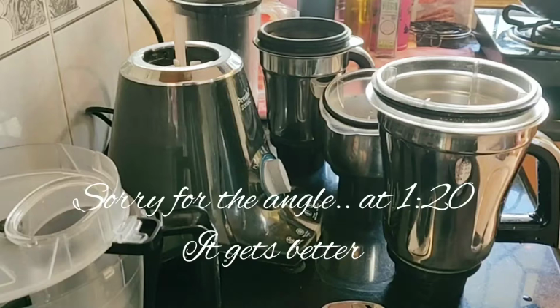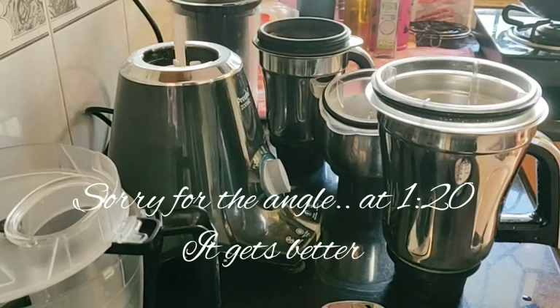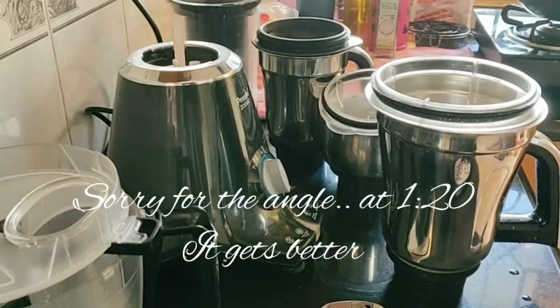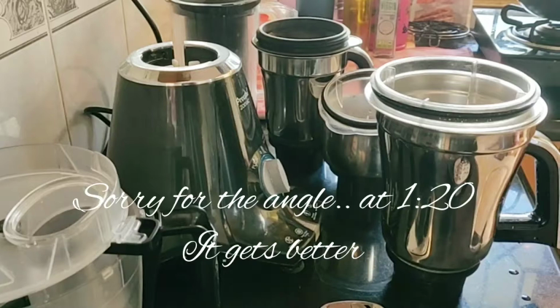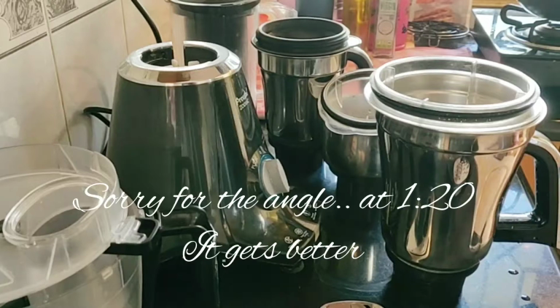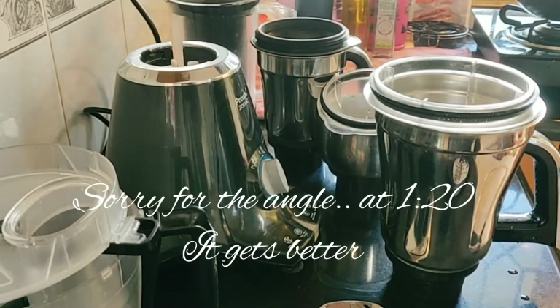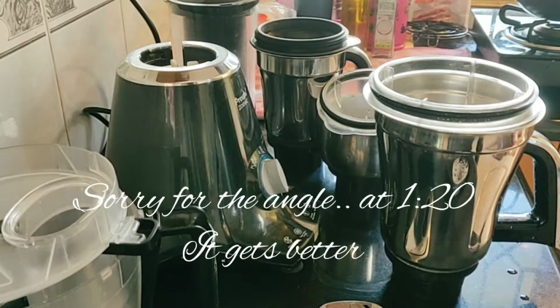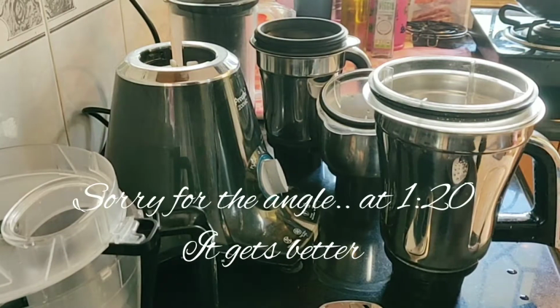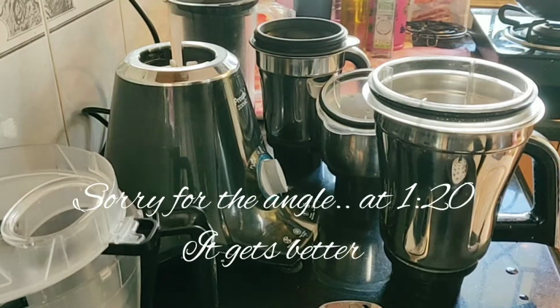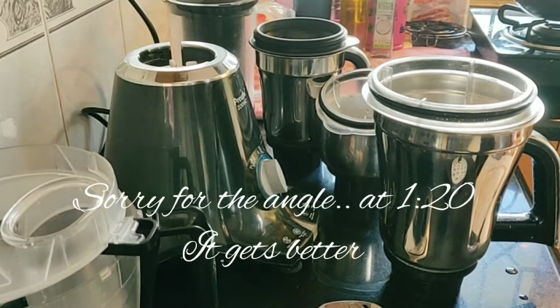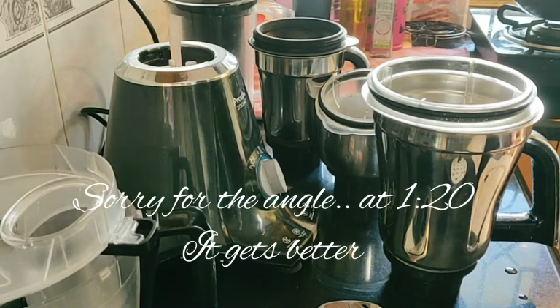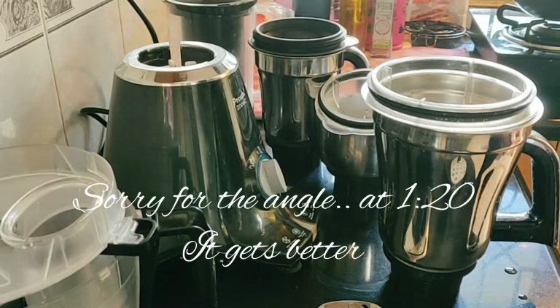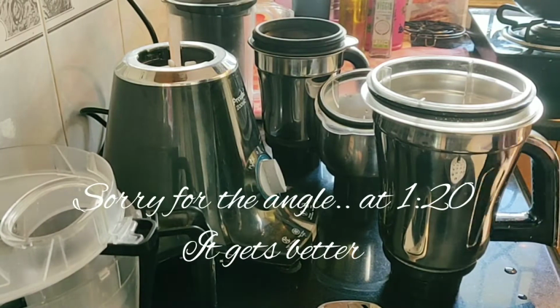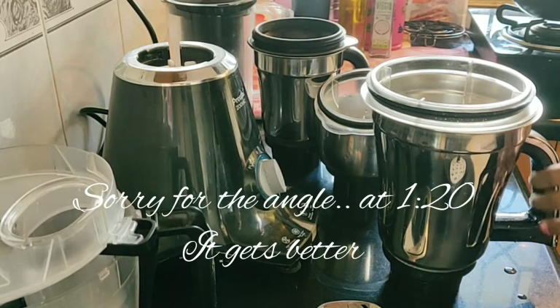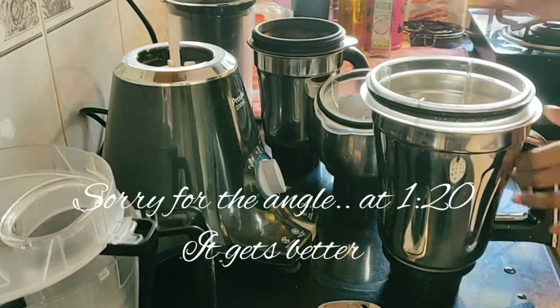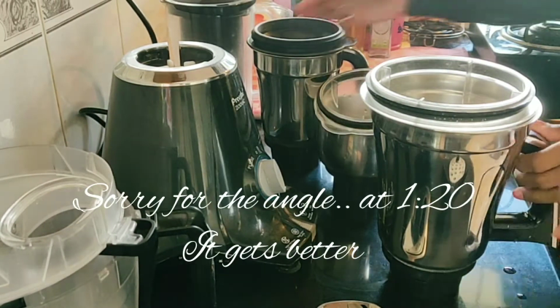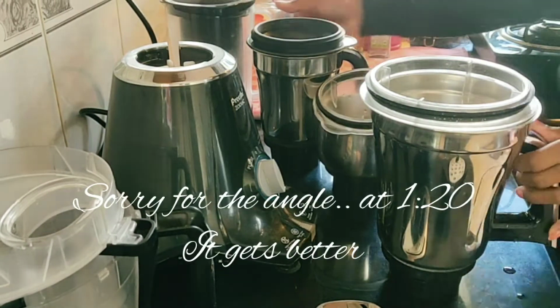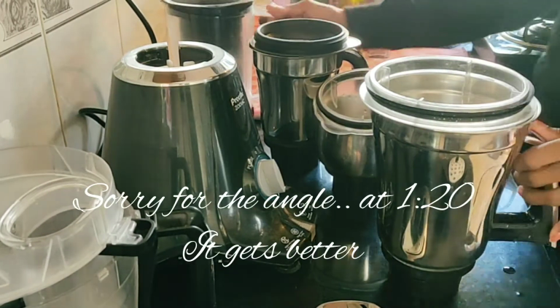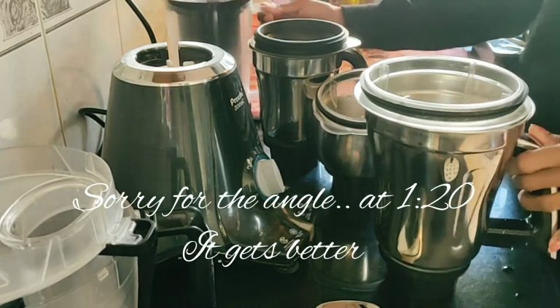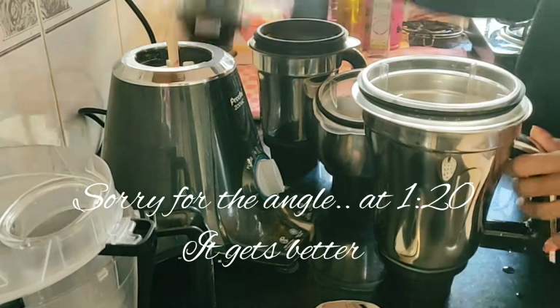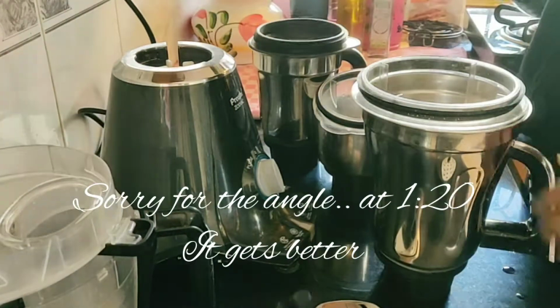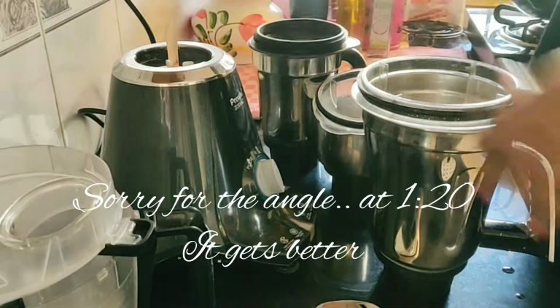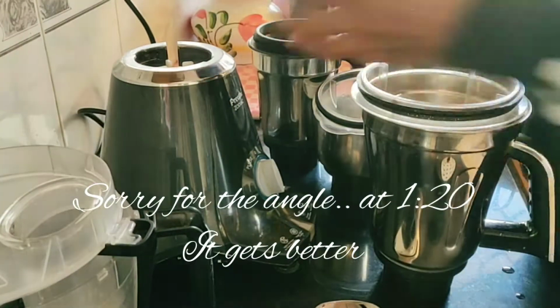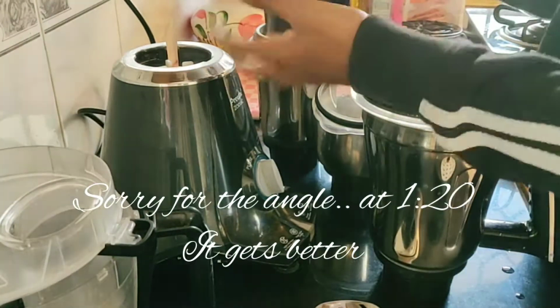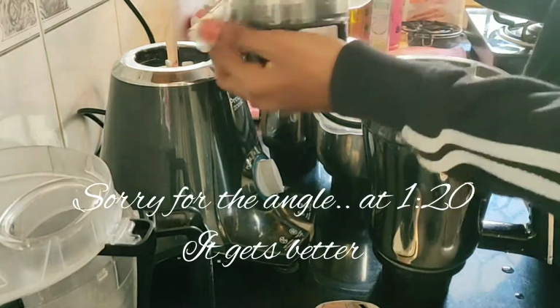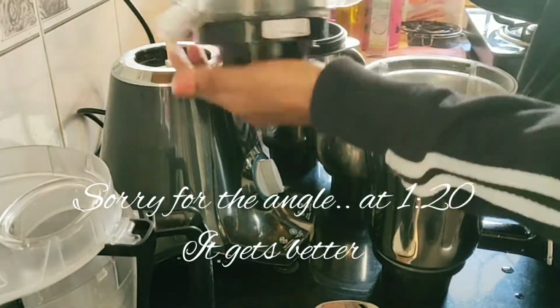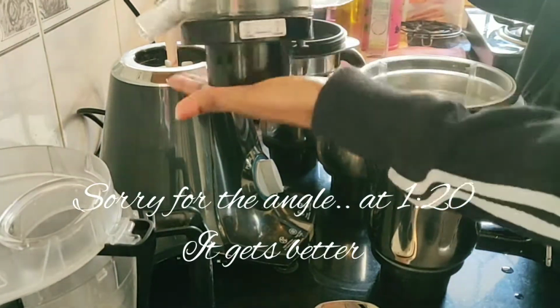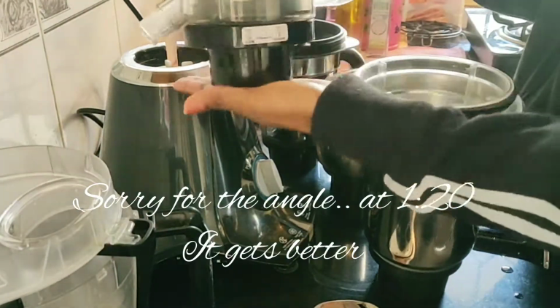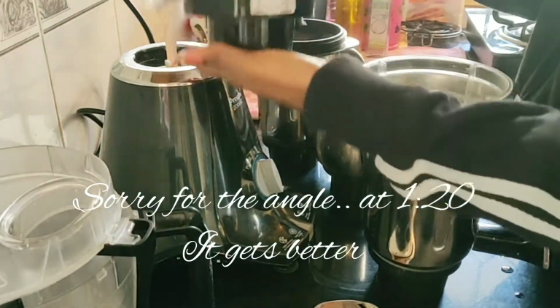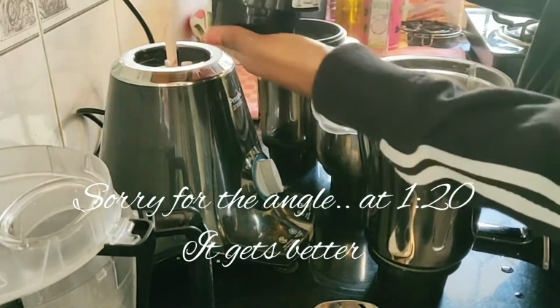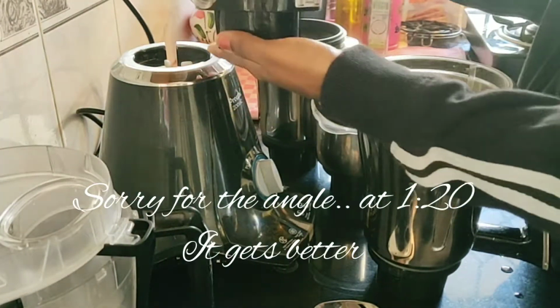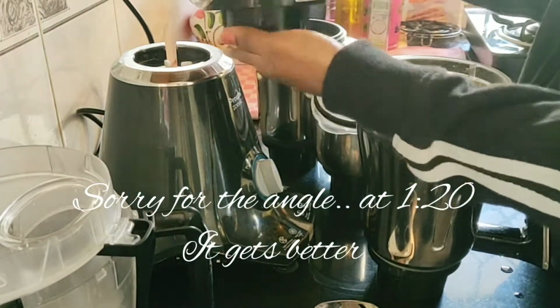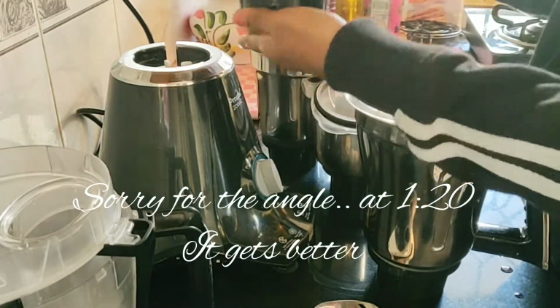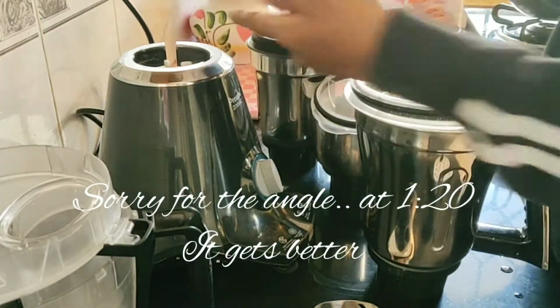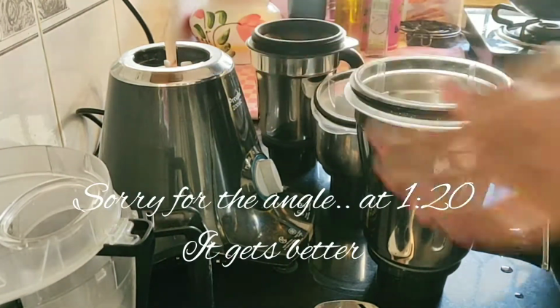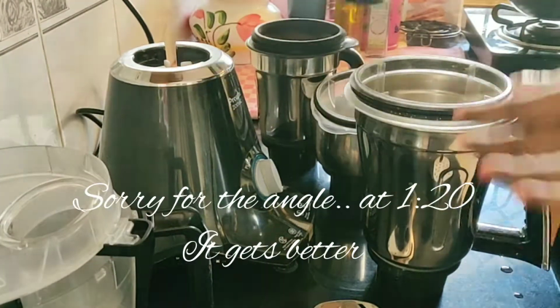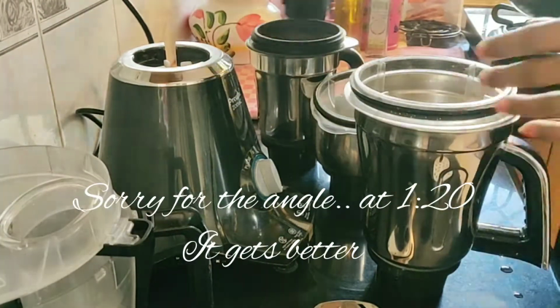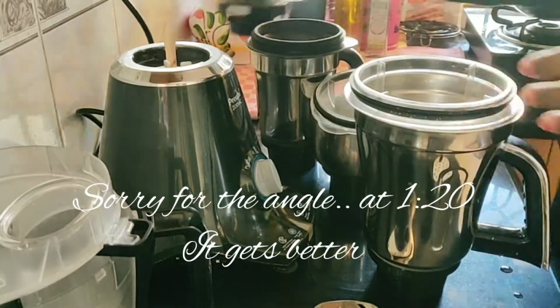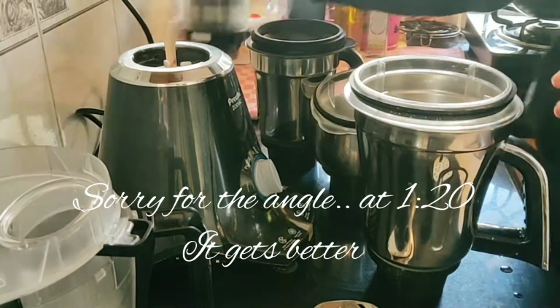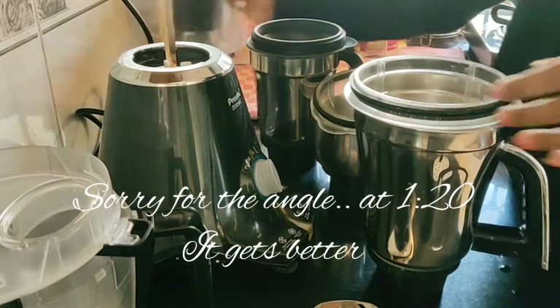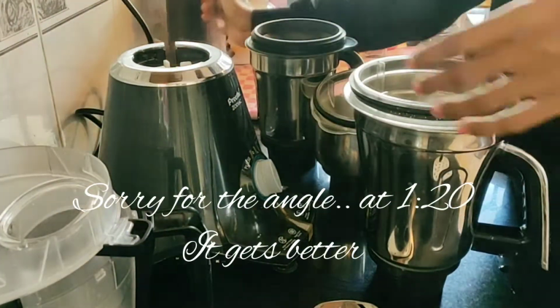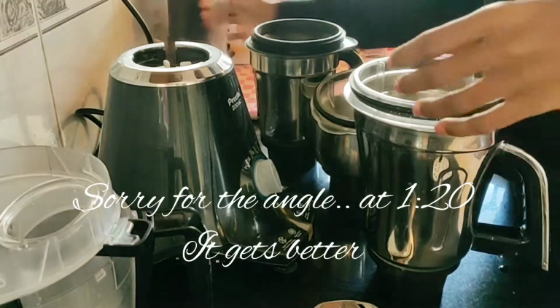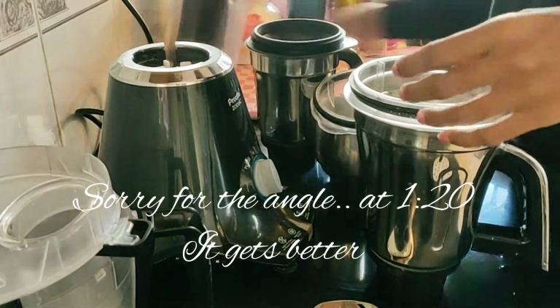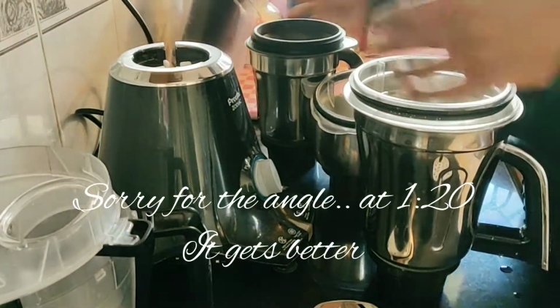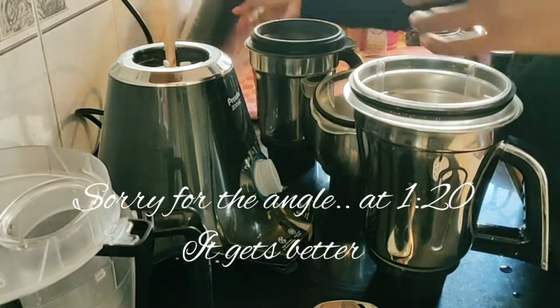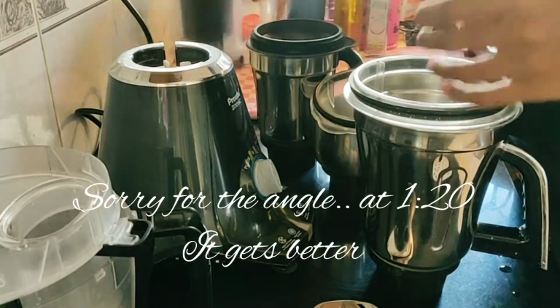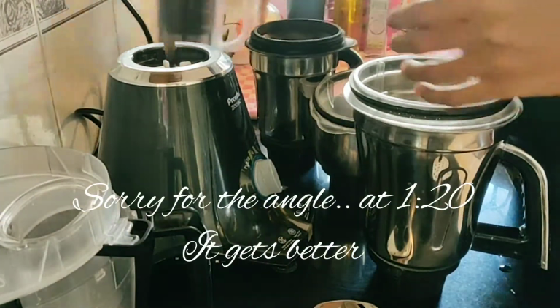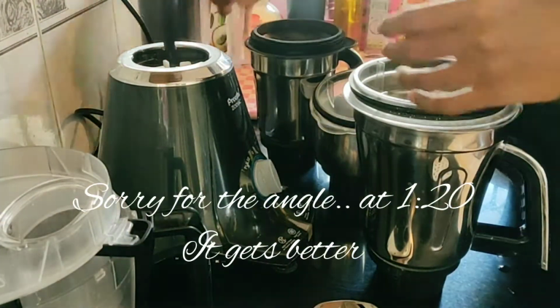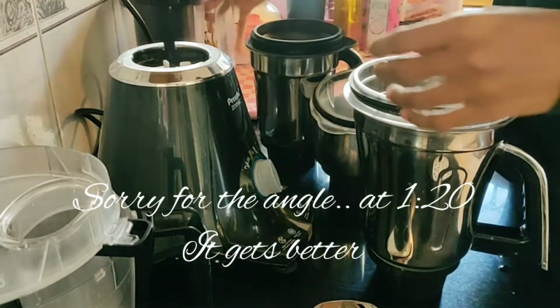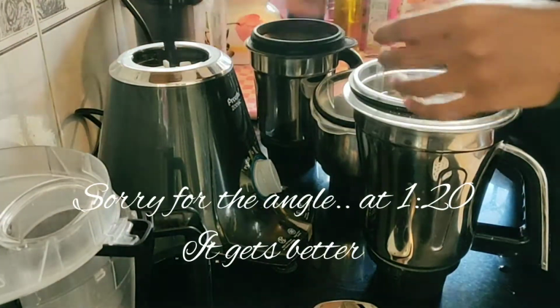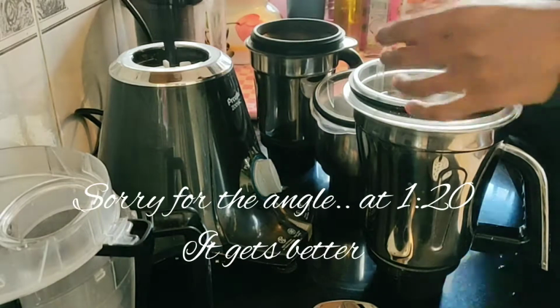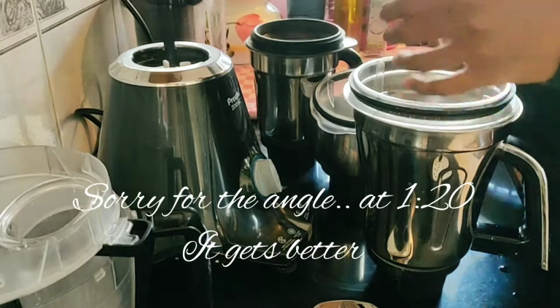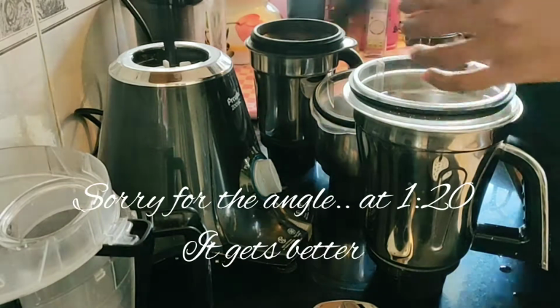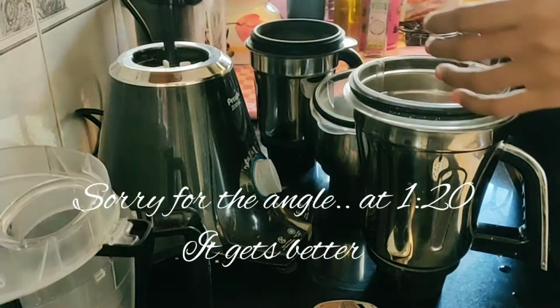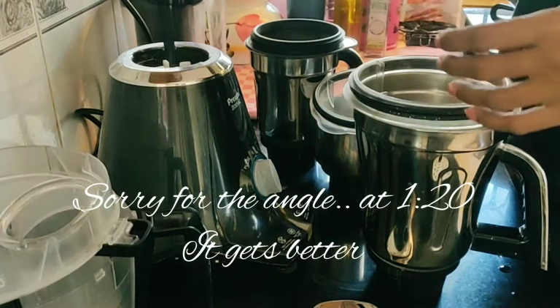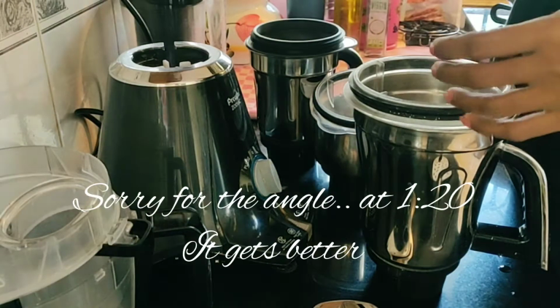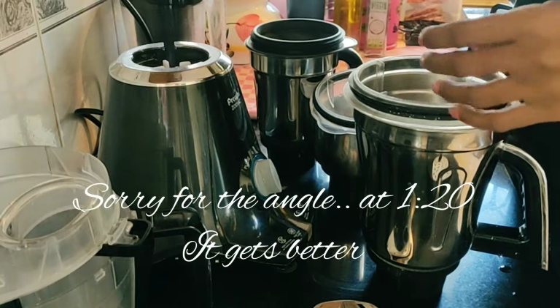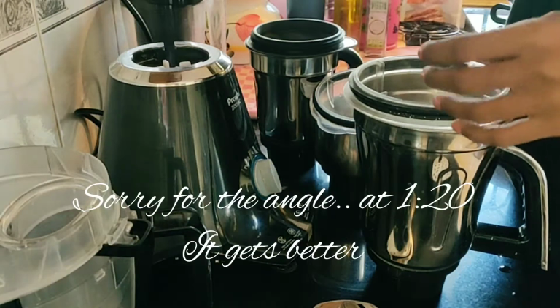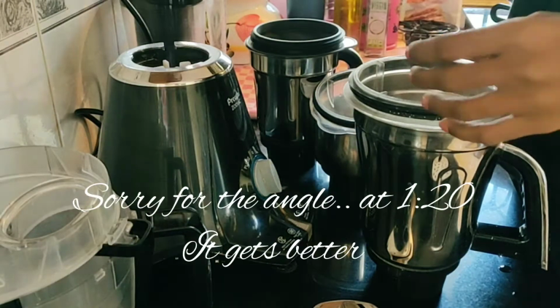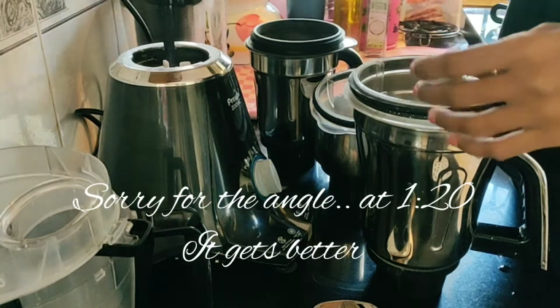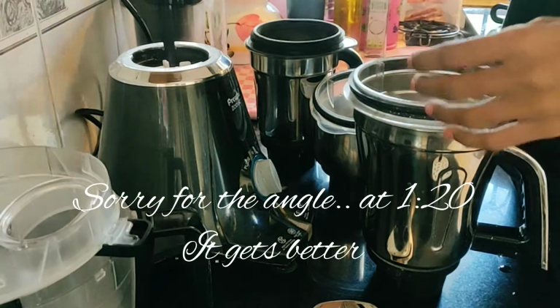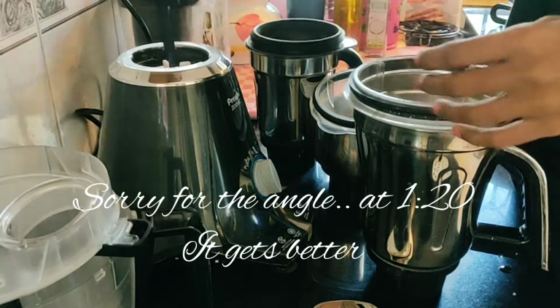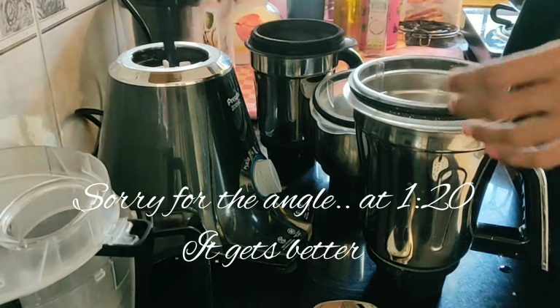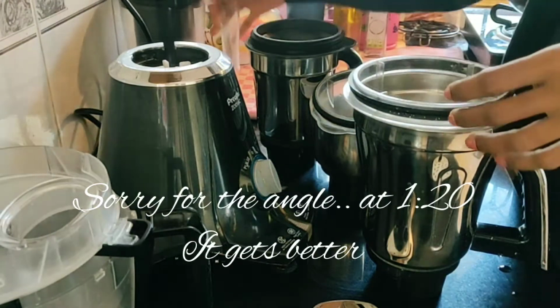Hello guys, welcome back to my channel. Here I am going to do my Preethi Zodiac mini-review.